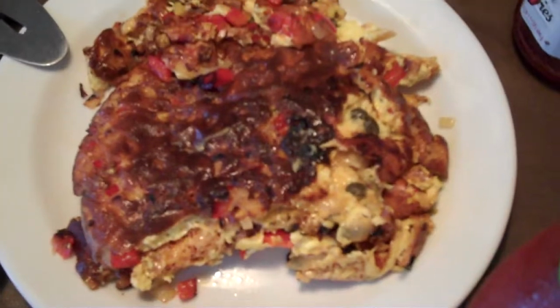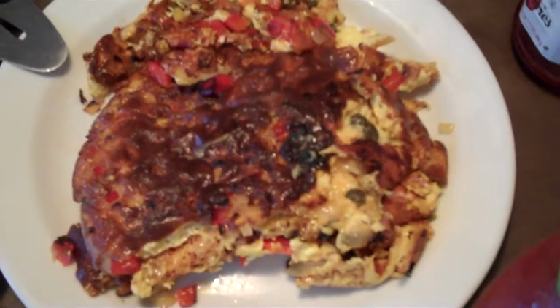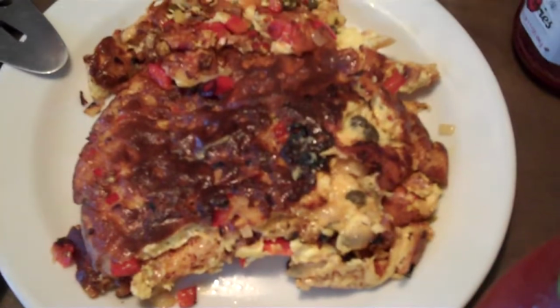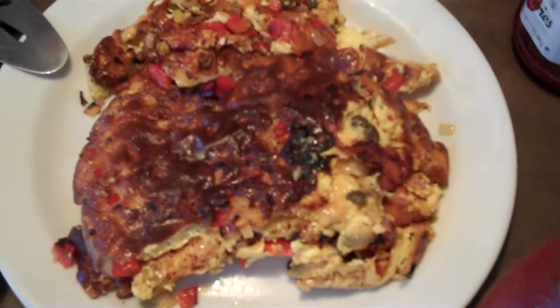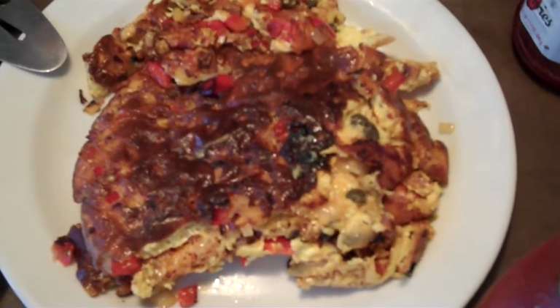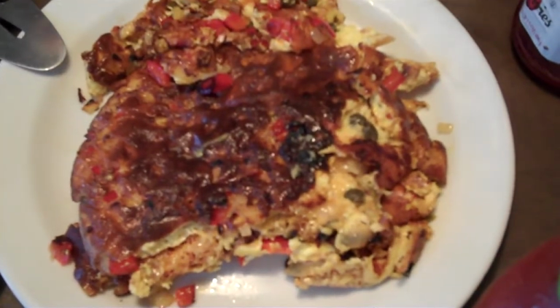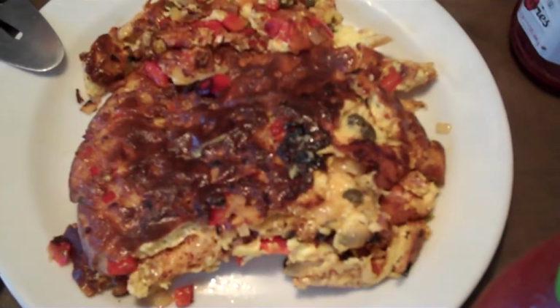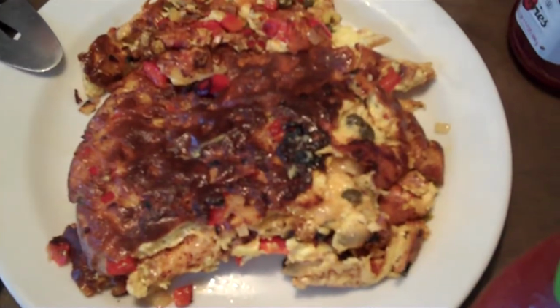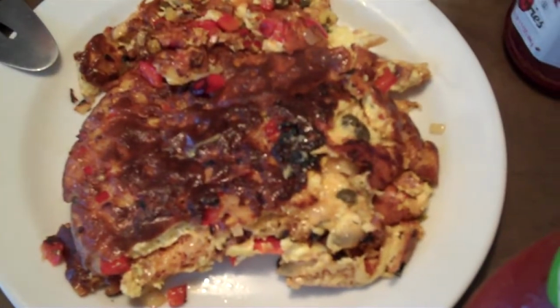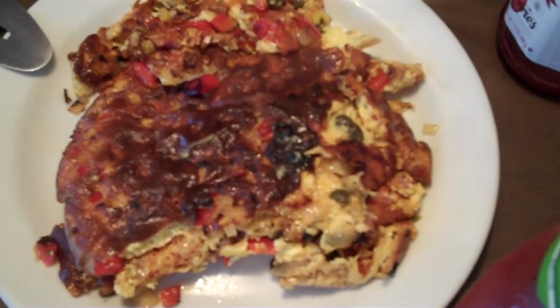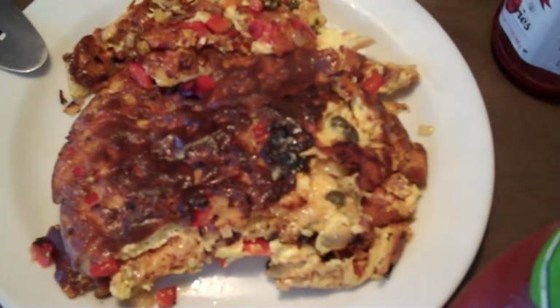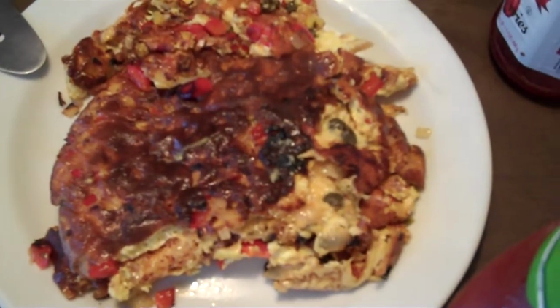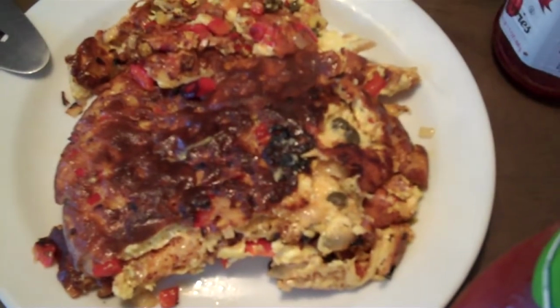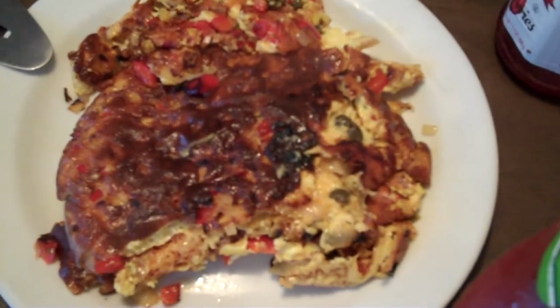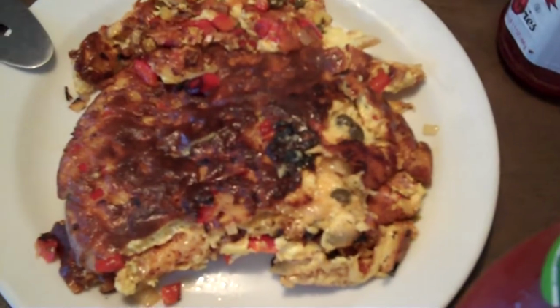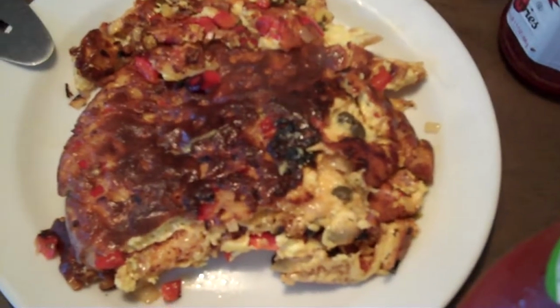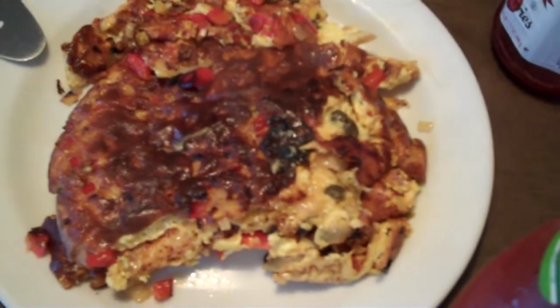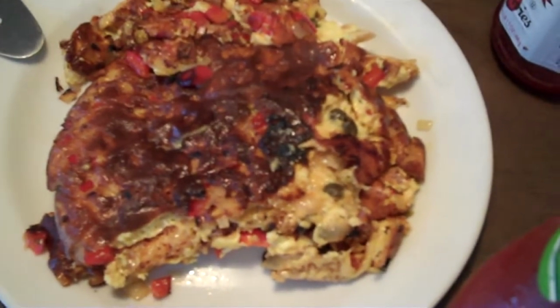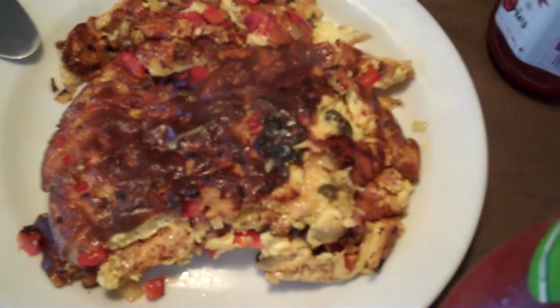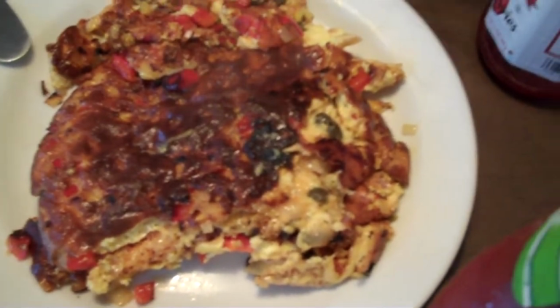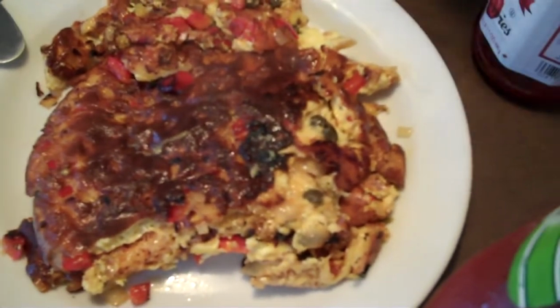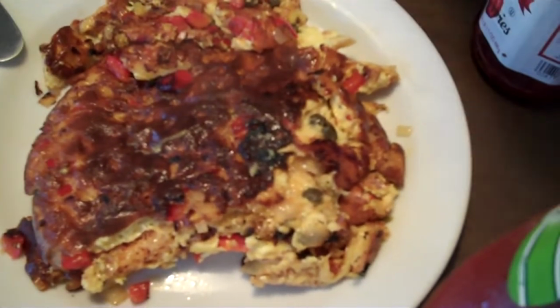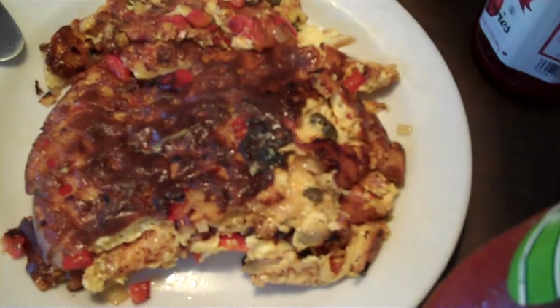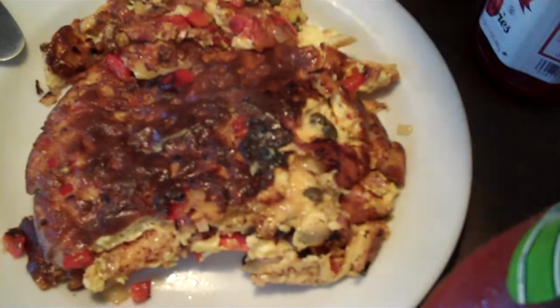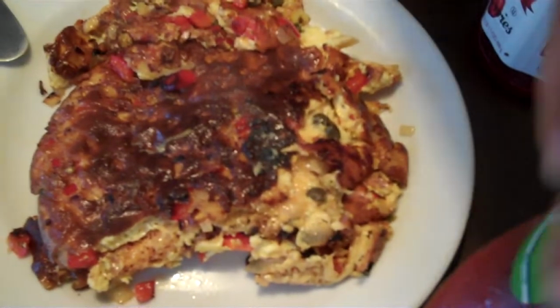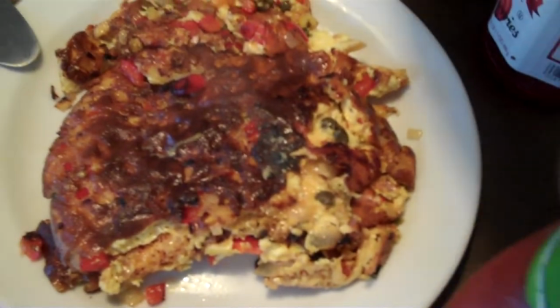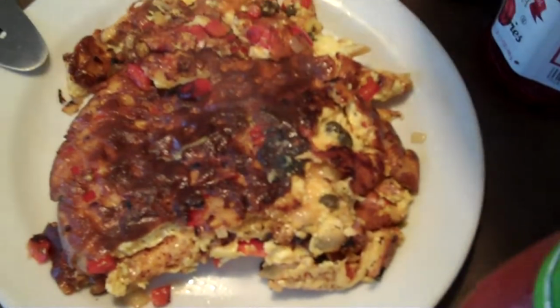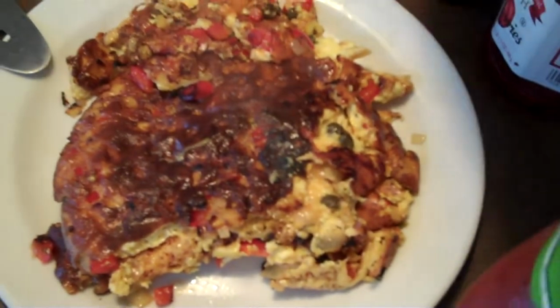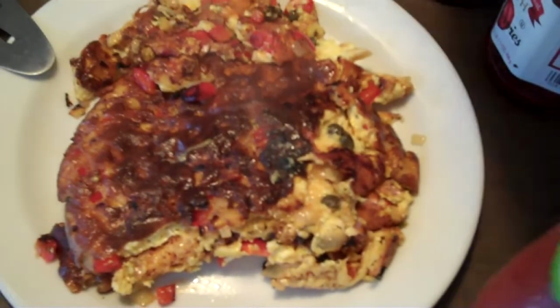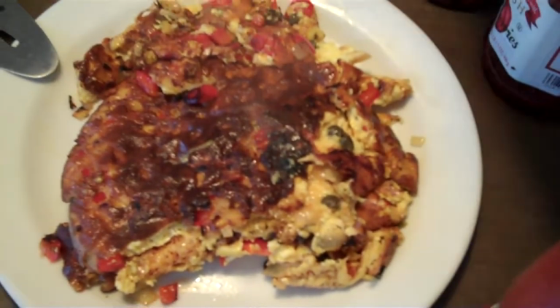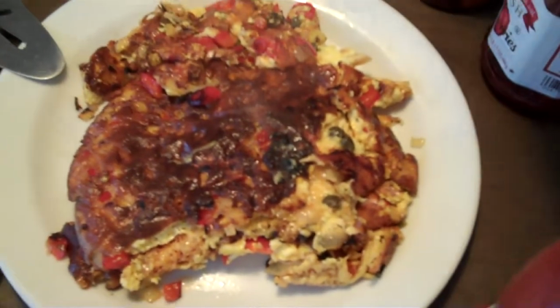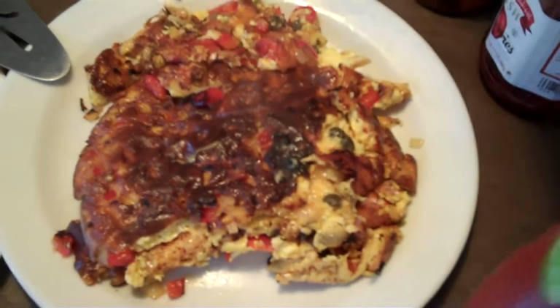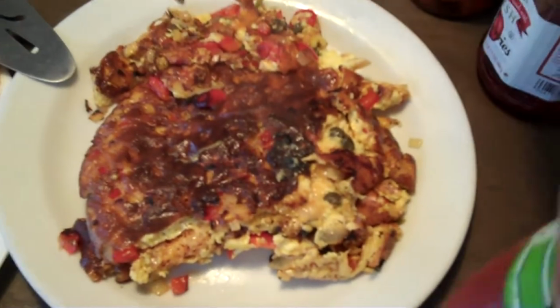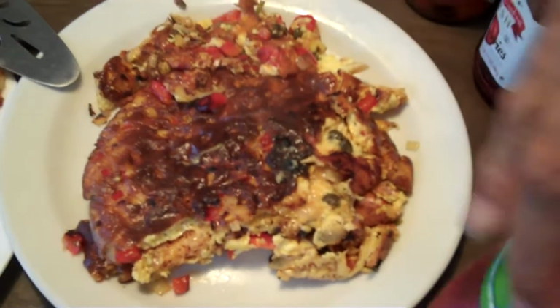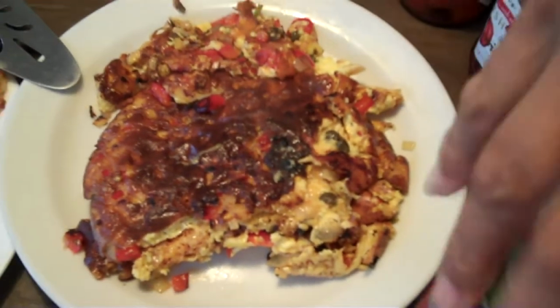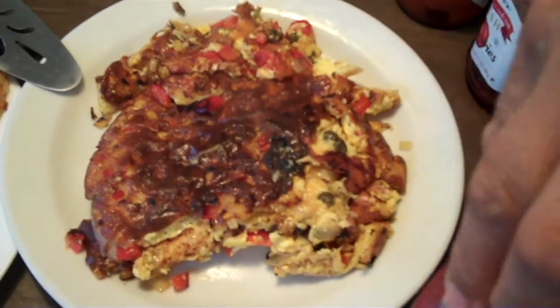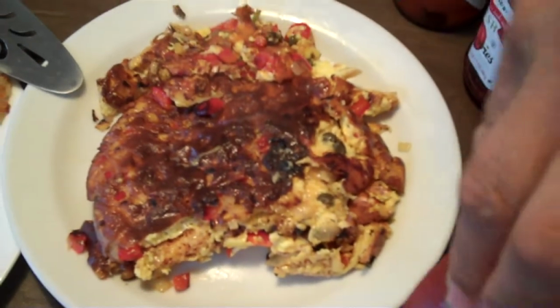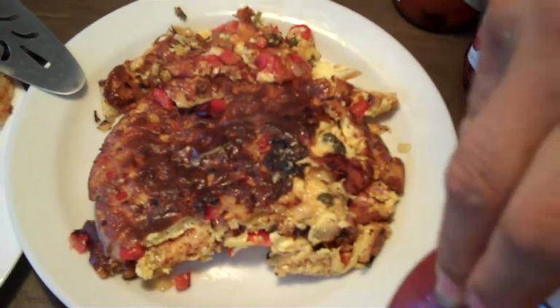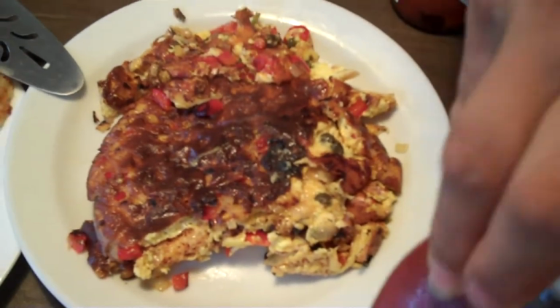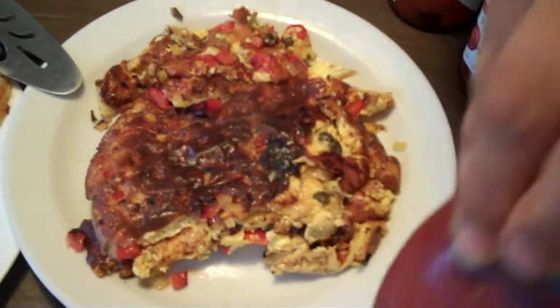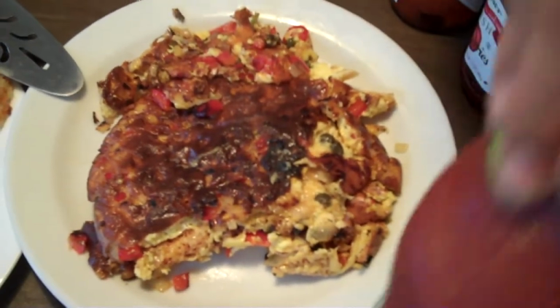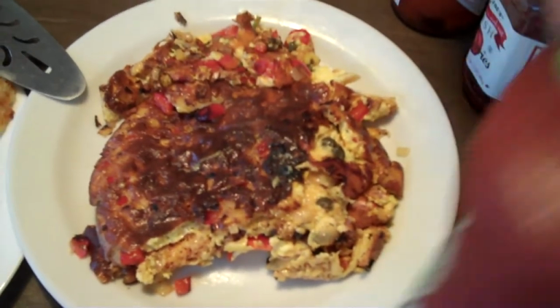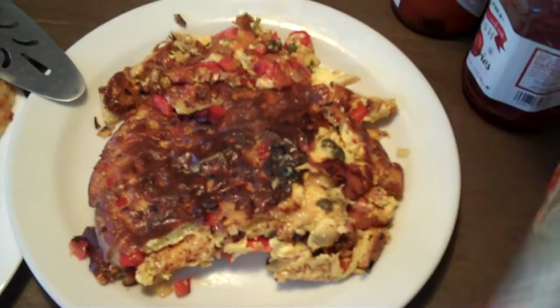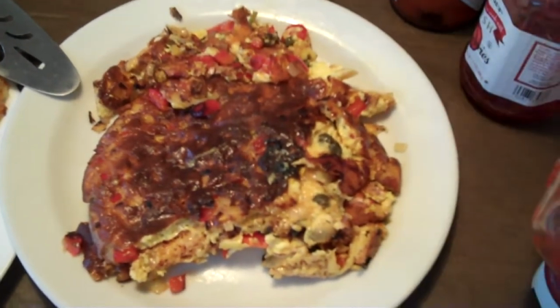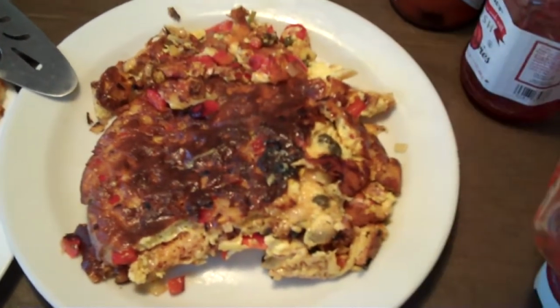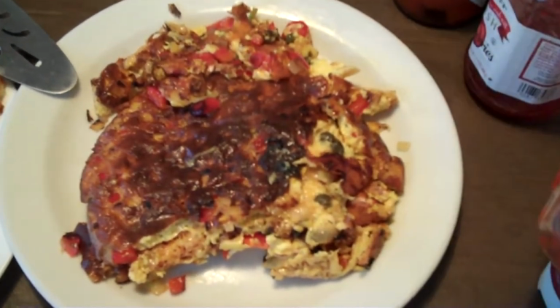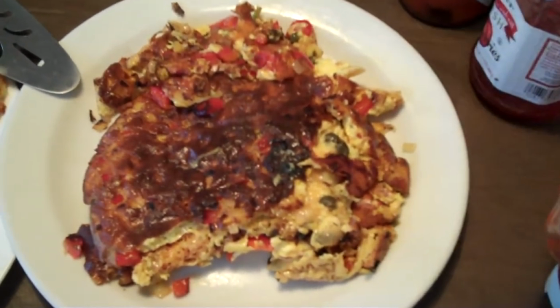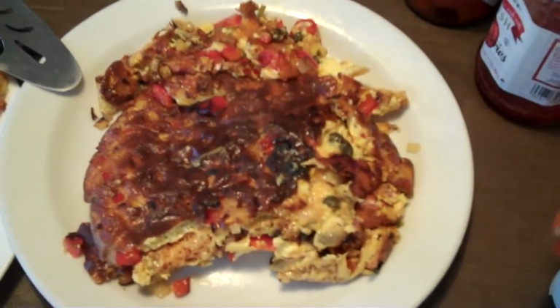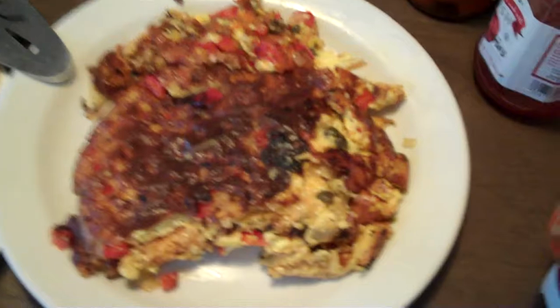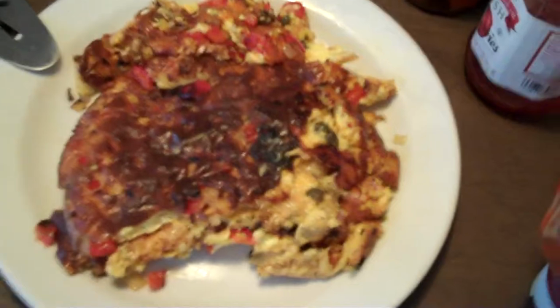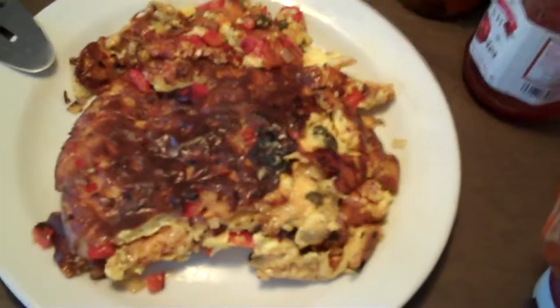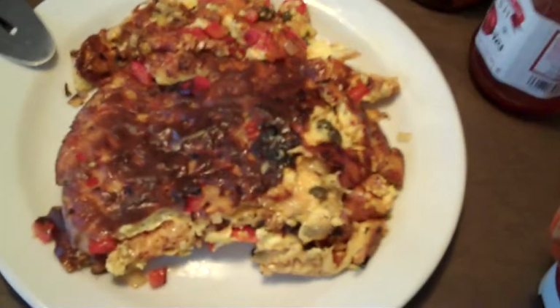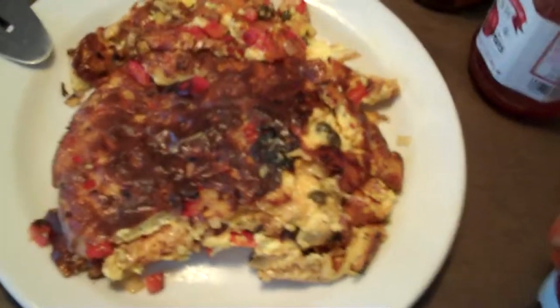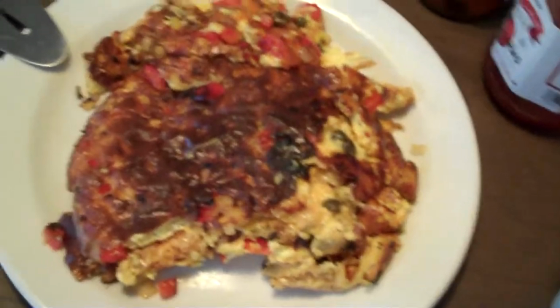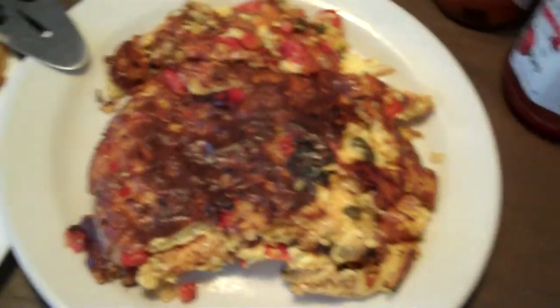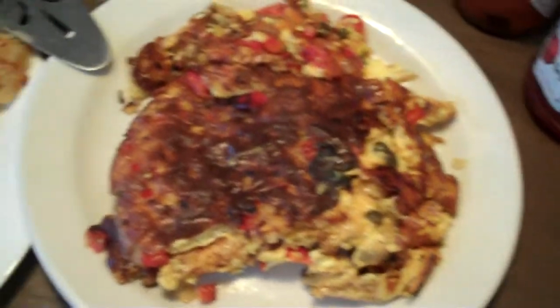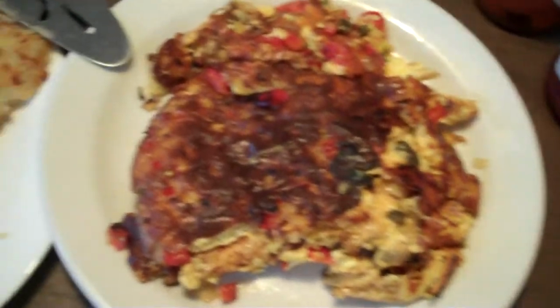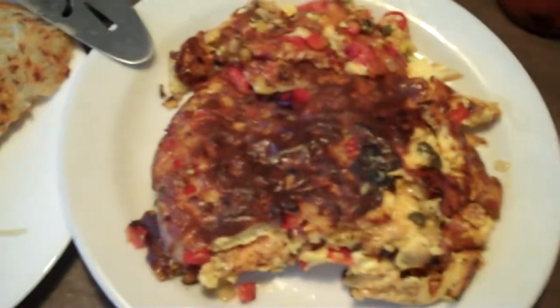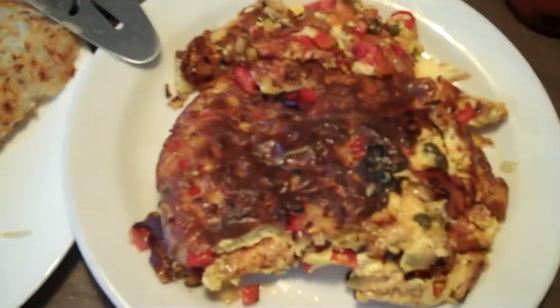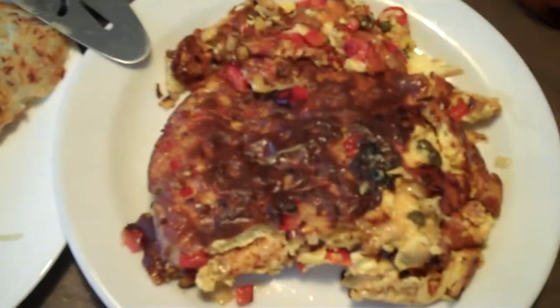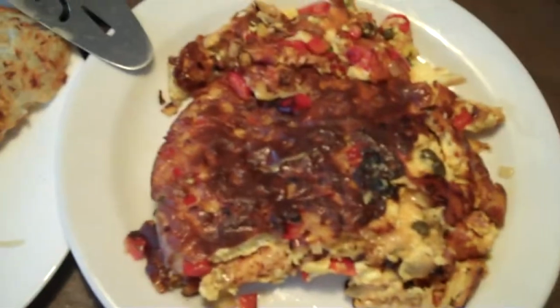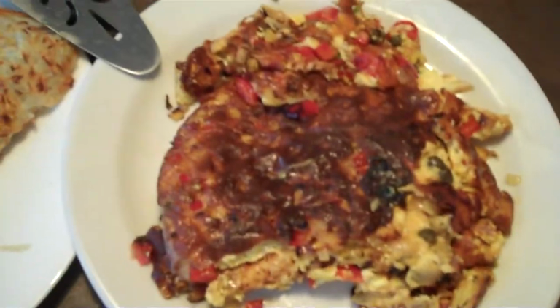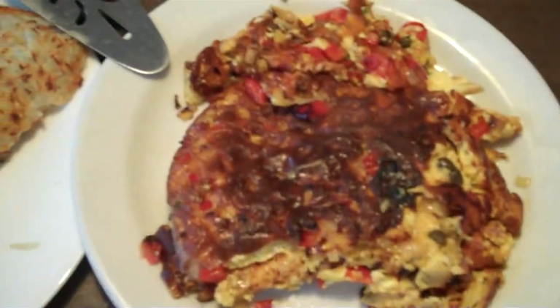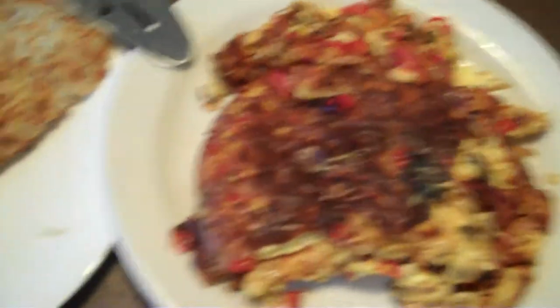And here is the finished product — the omelet that didn't get entirely flipped, but it cooked really well there.